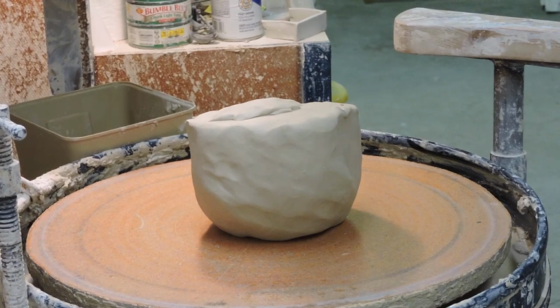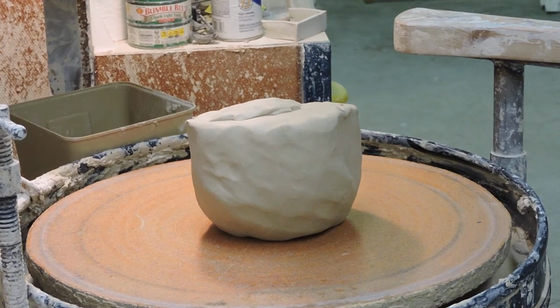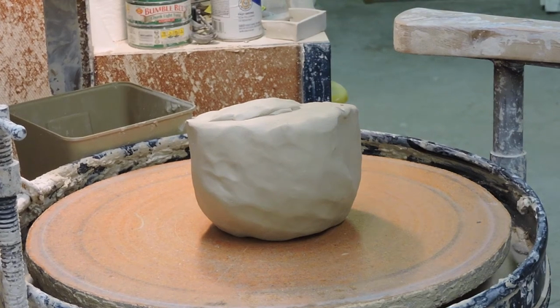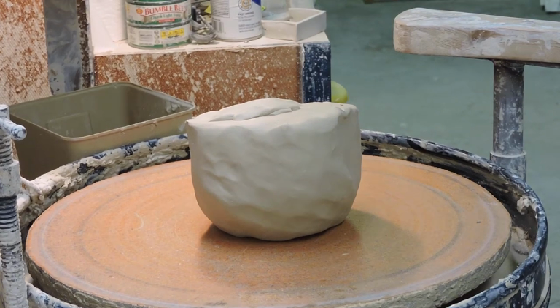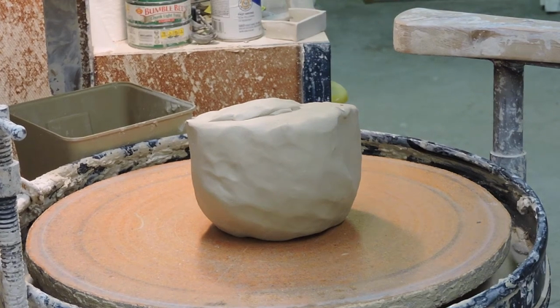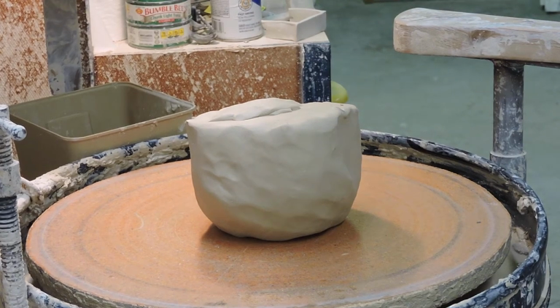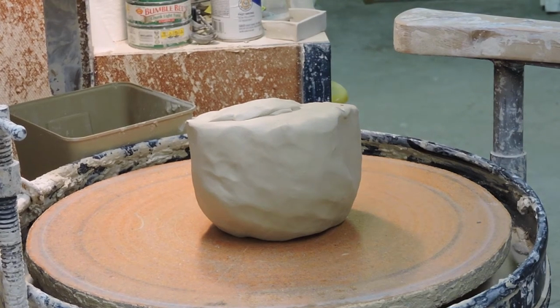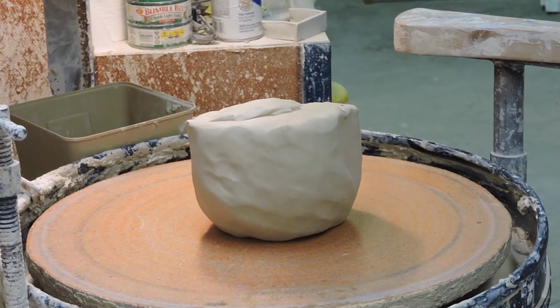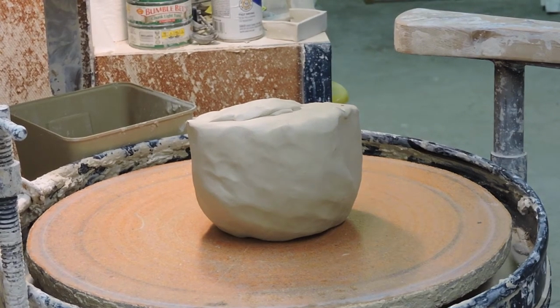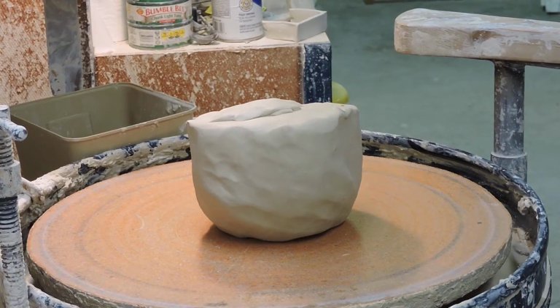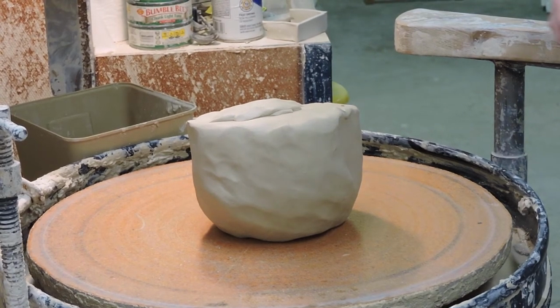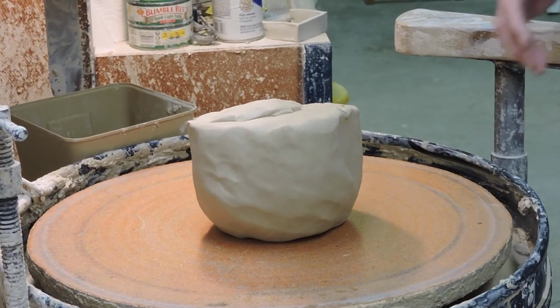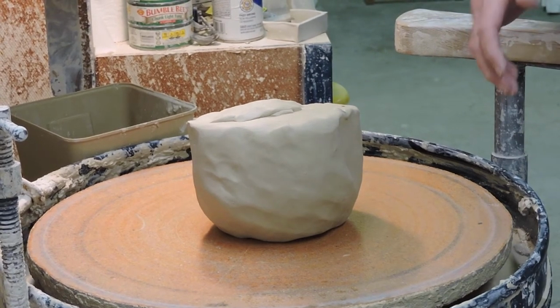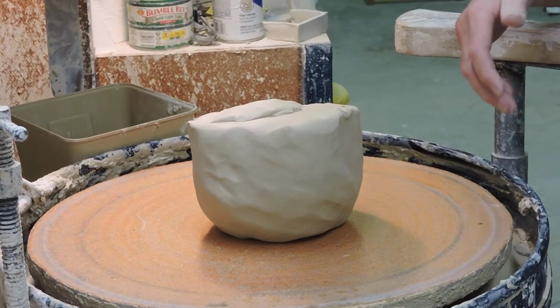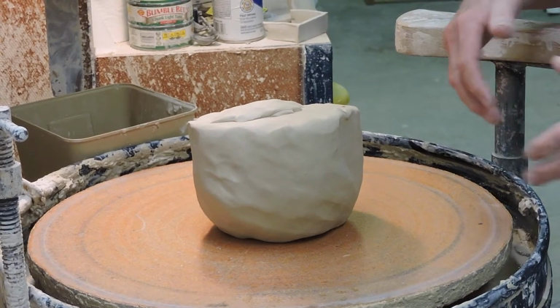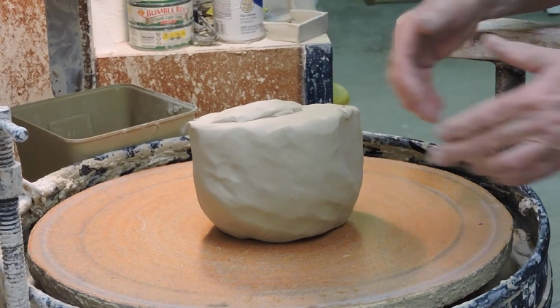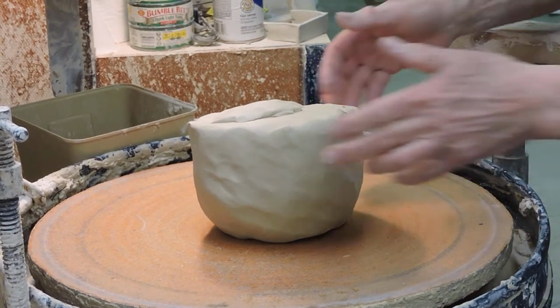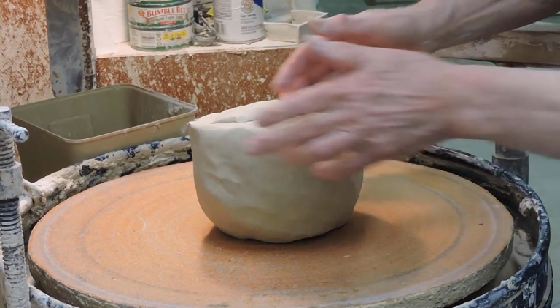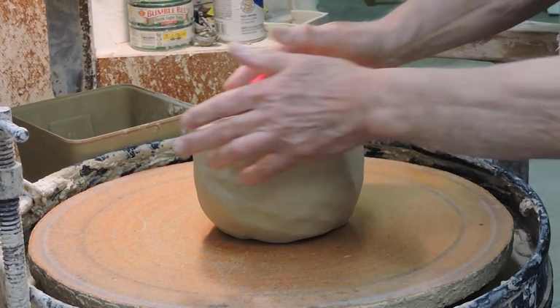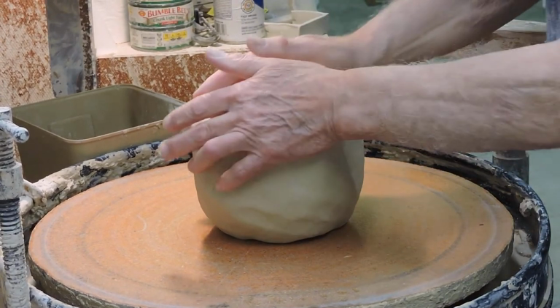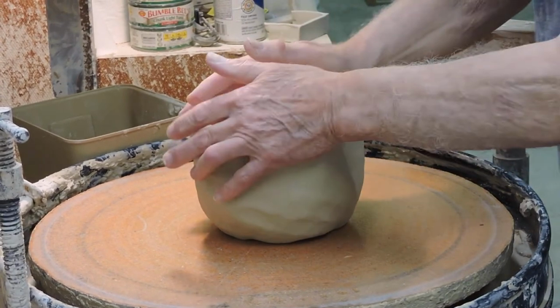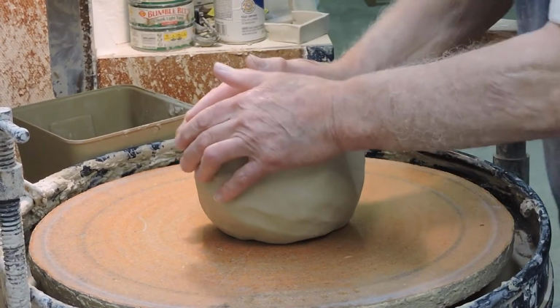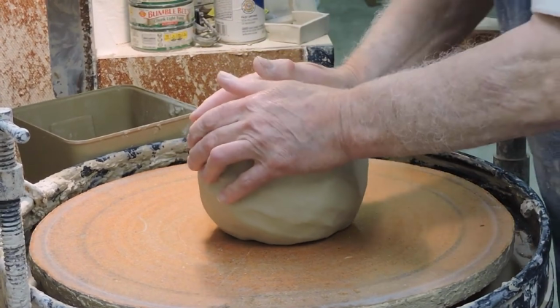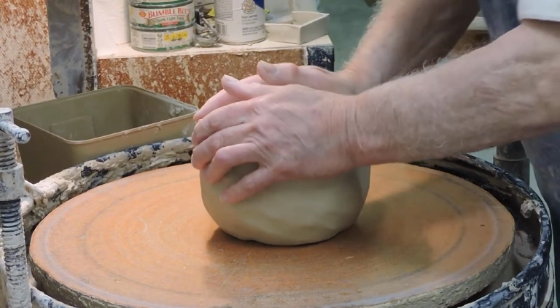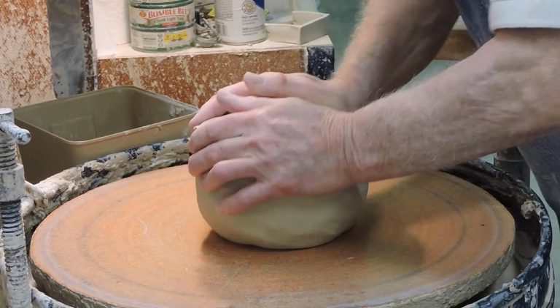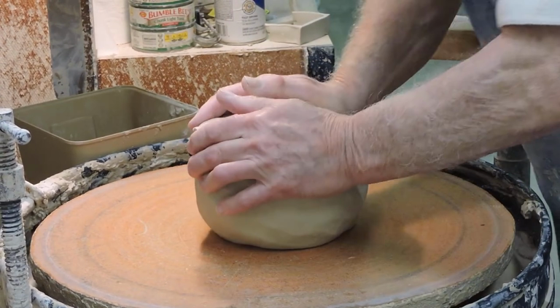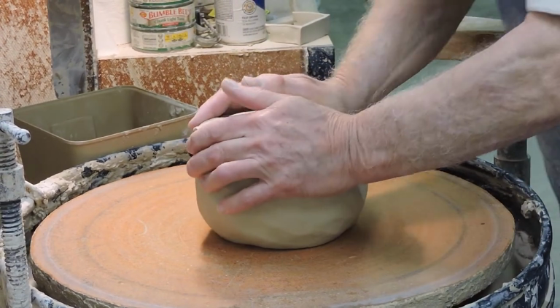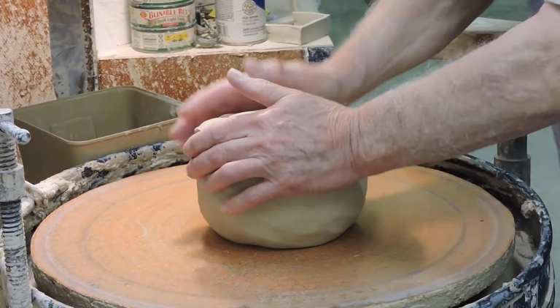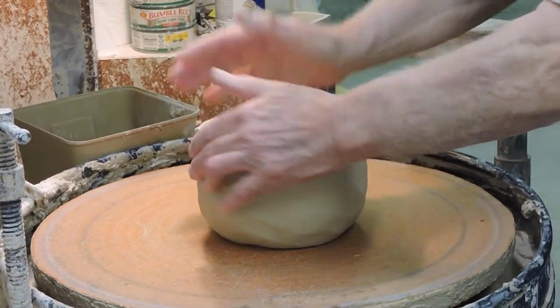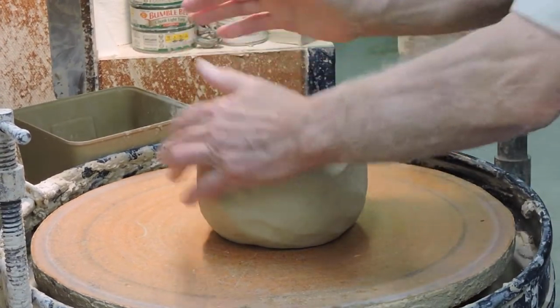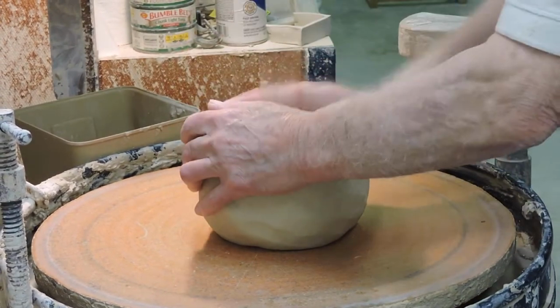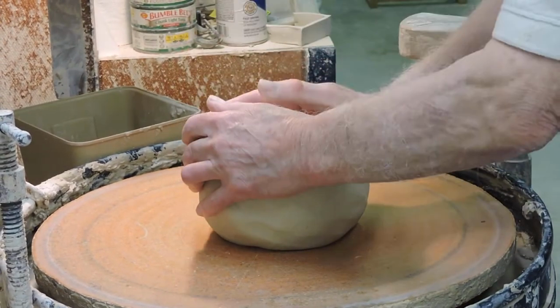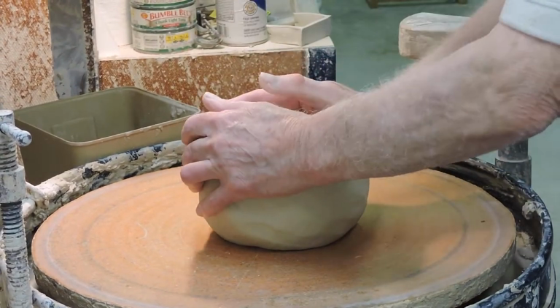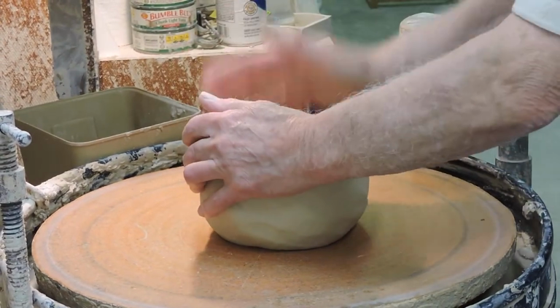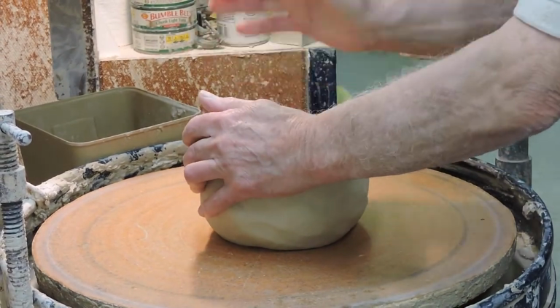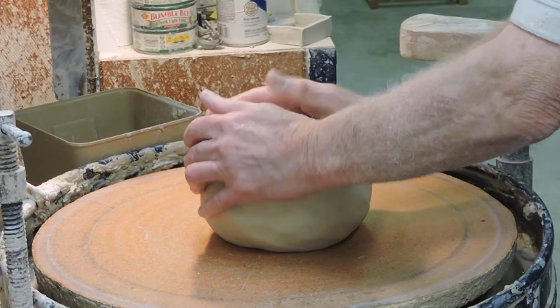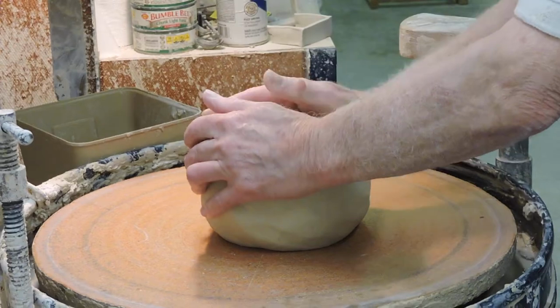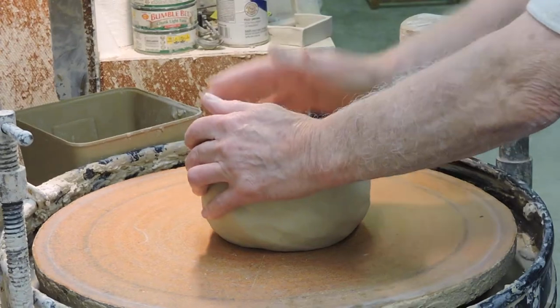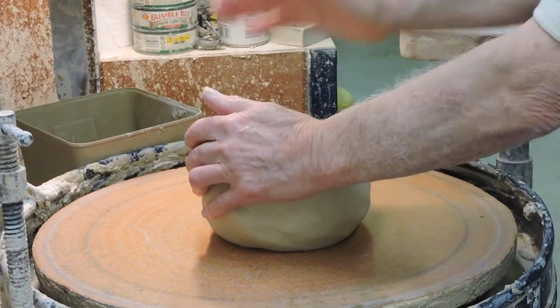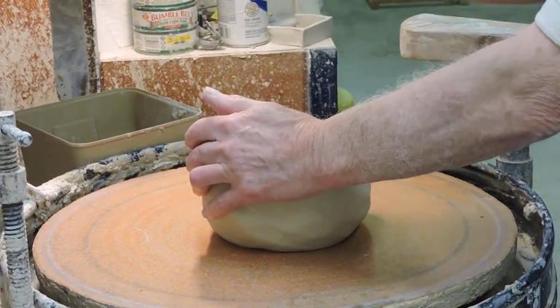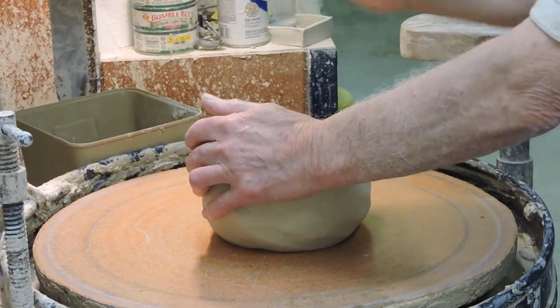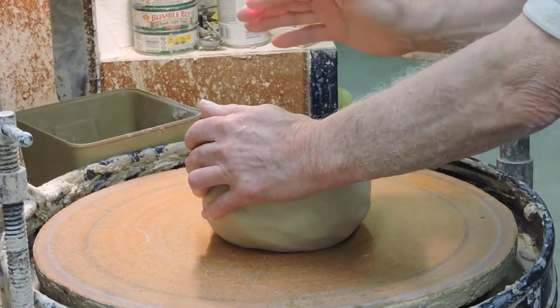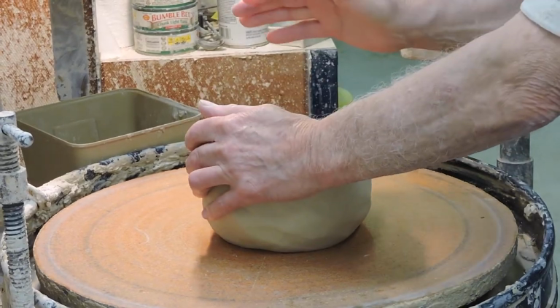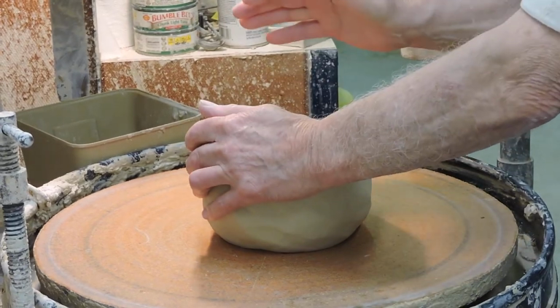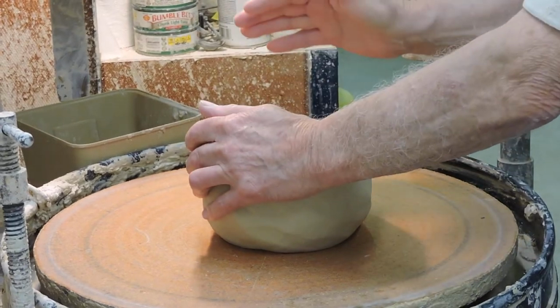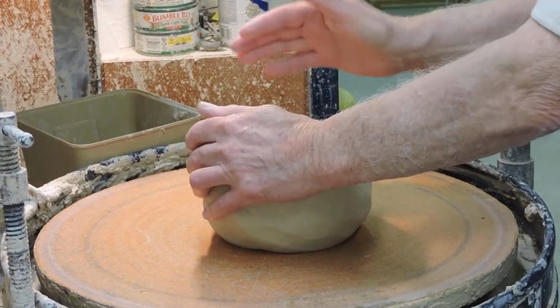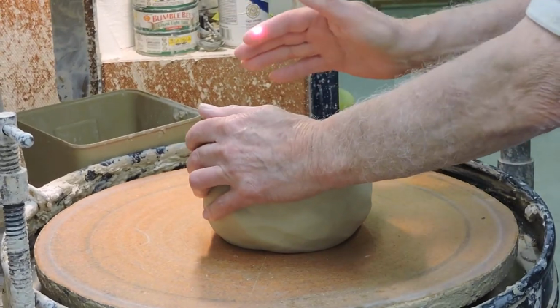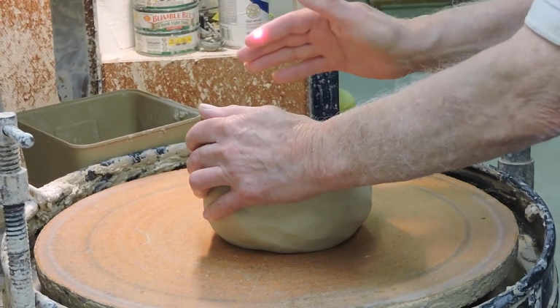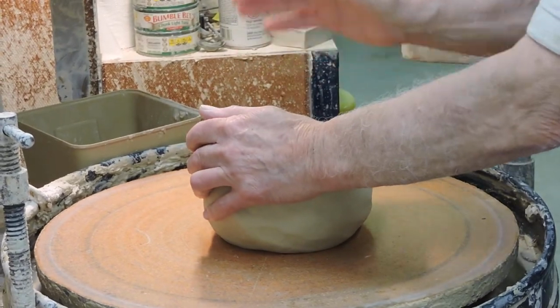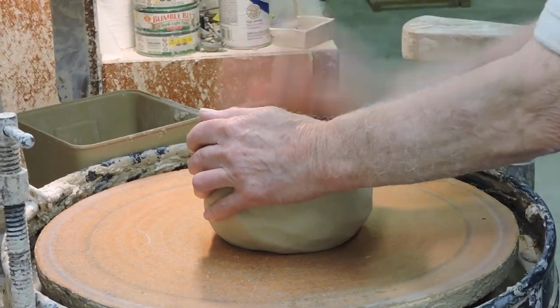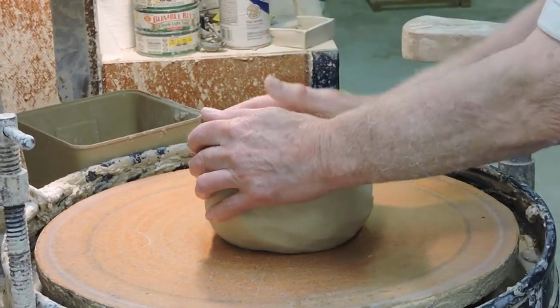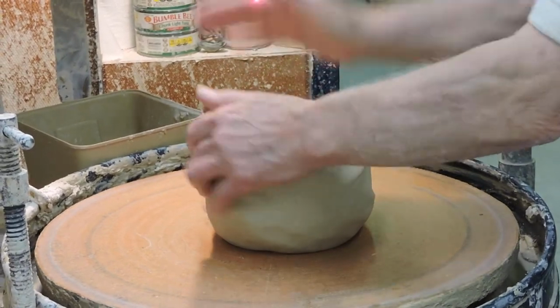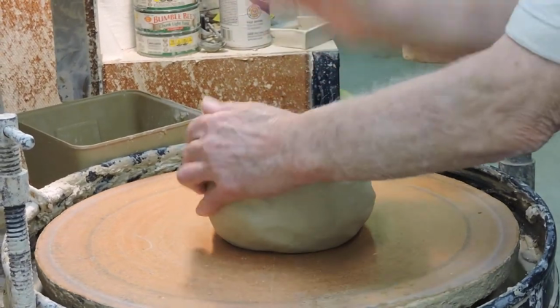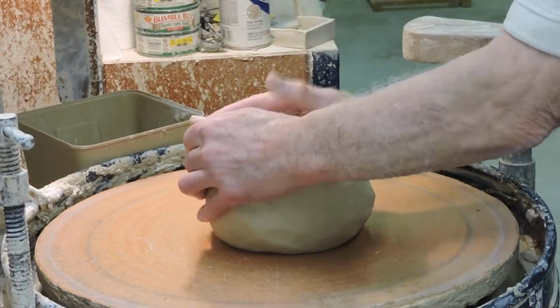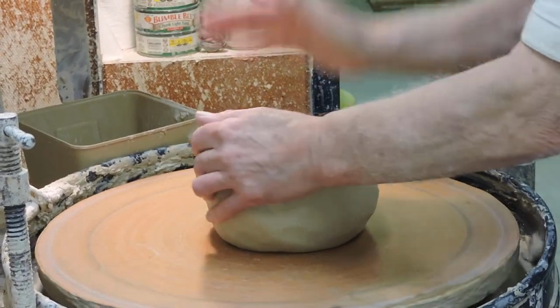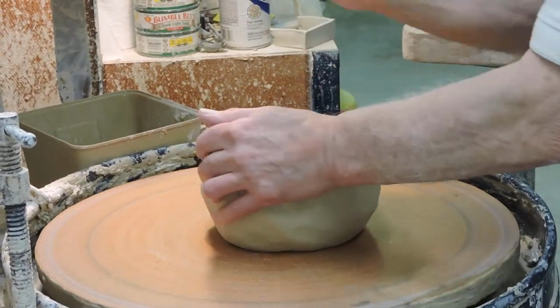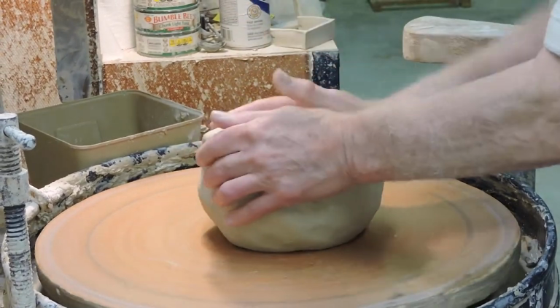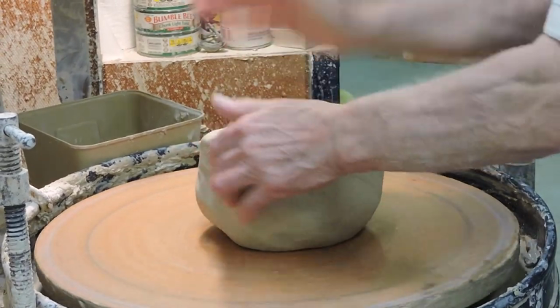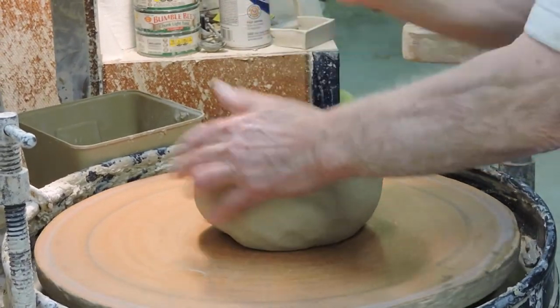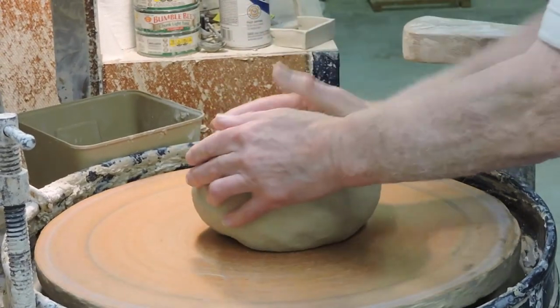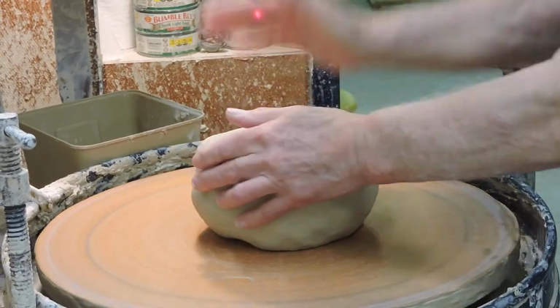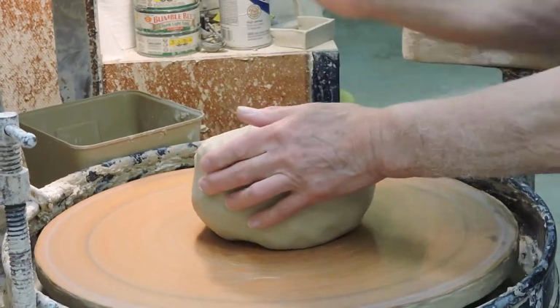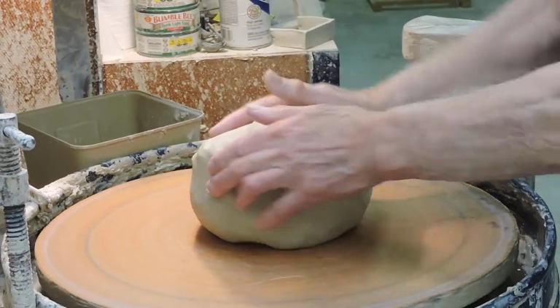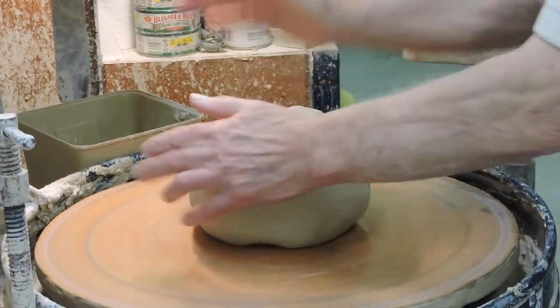Today I'm going to demonstrate how I do a platter. The first thing I have to do when doing a platter is get the clay stuck to the back of the bat.